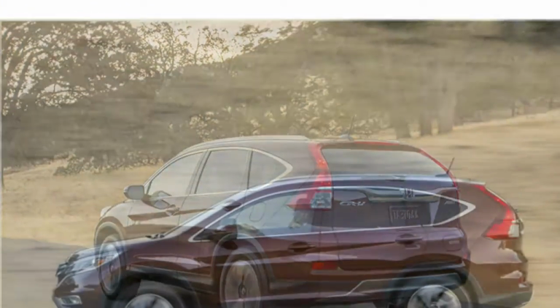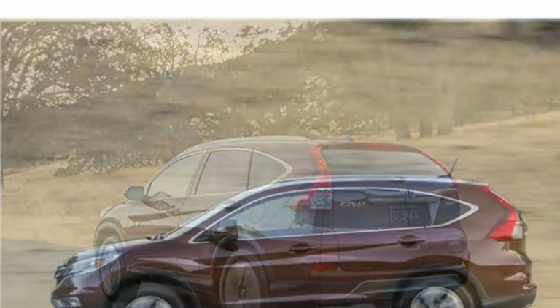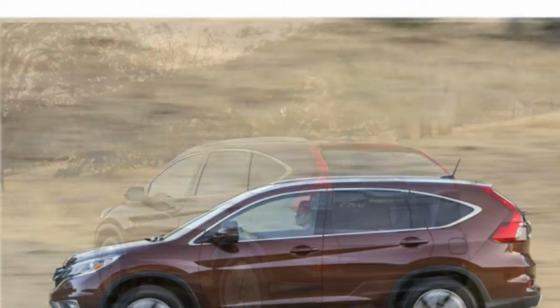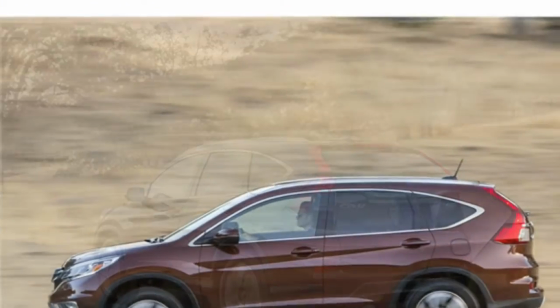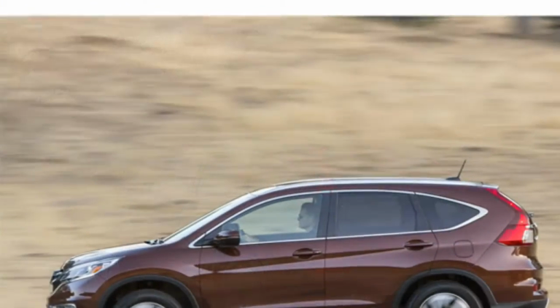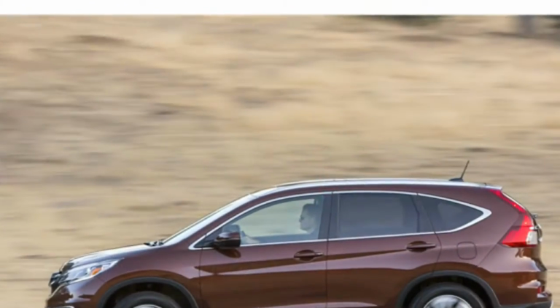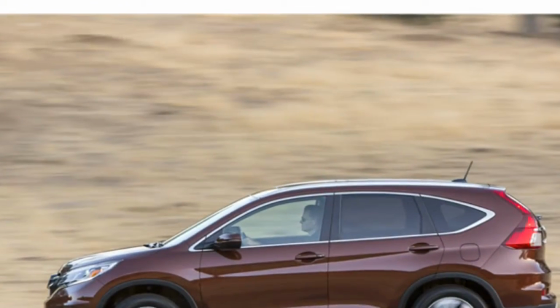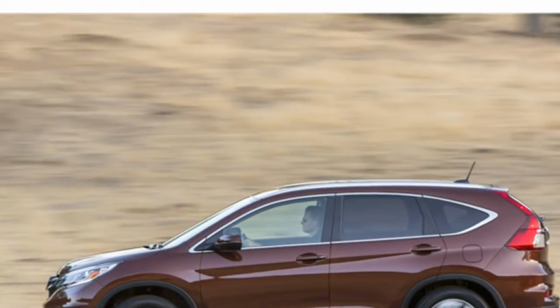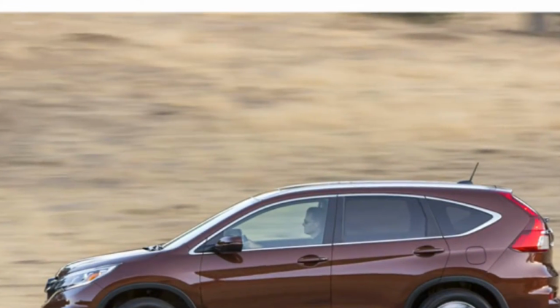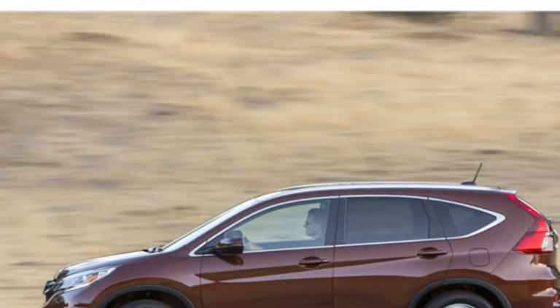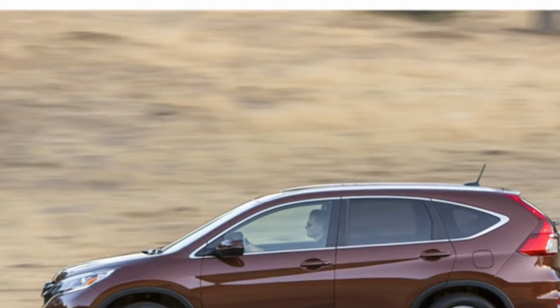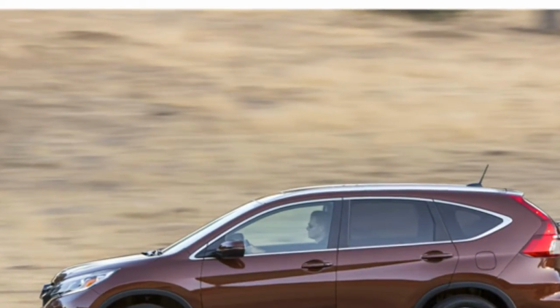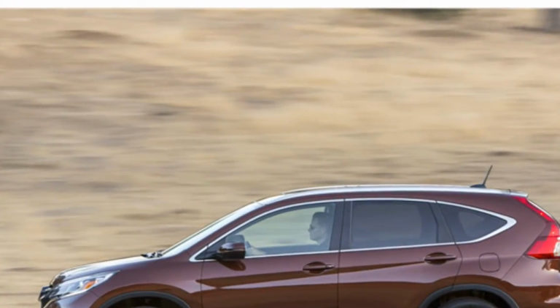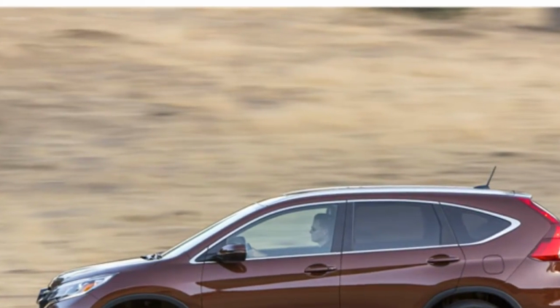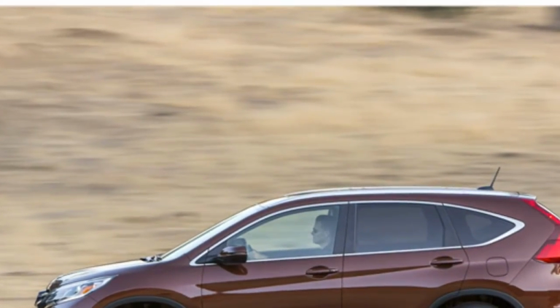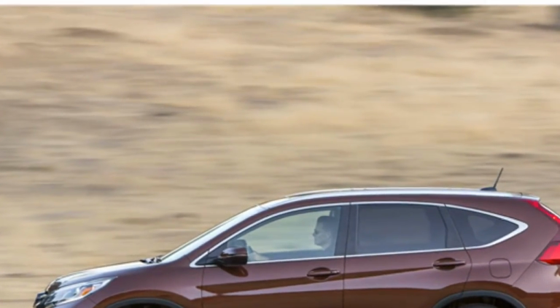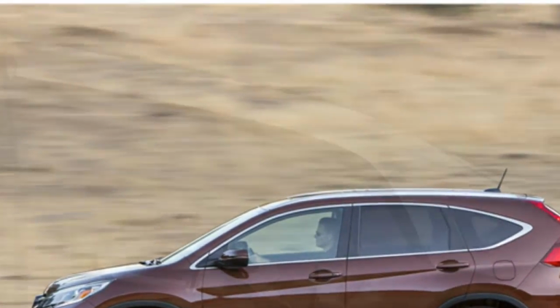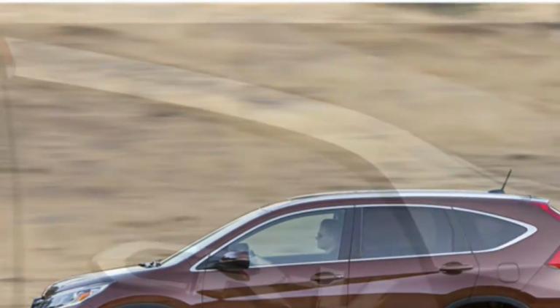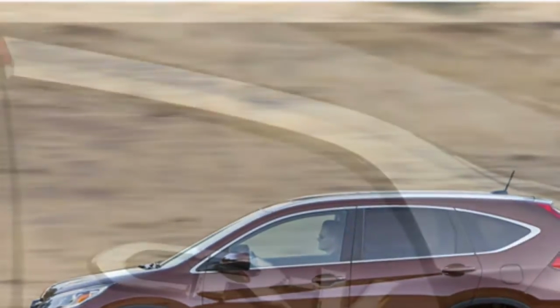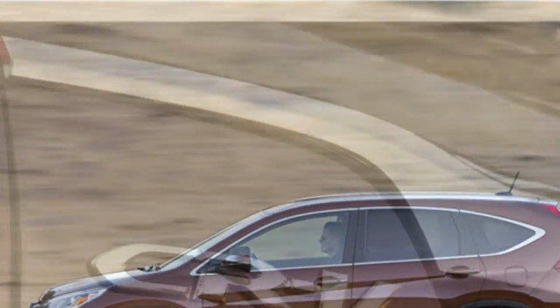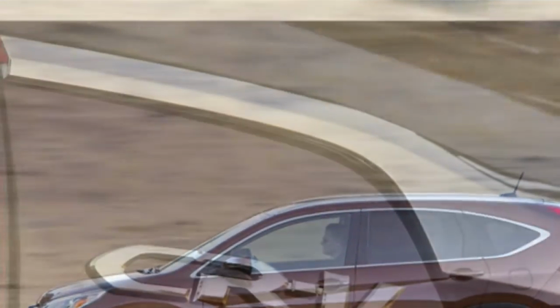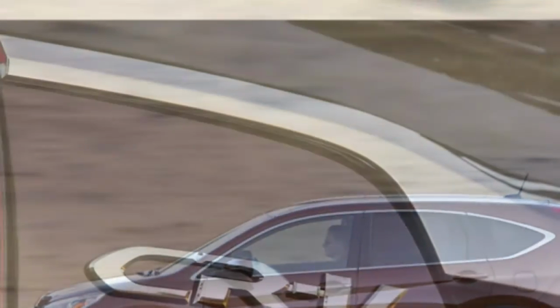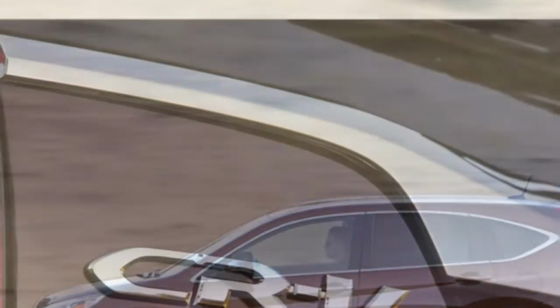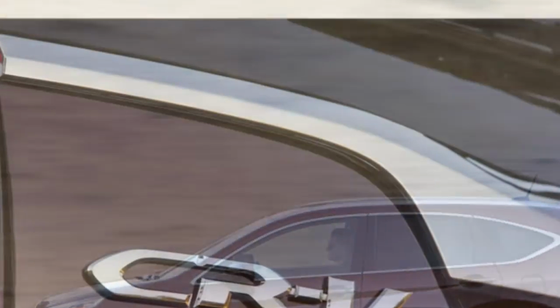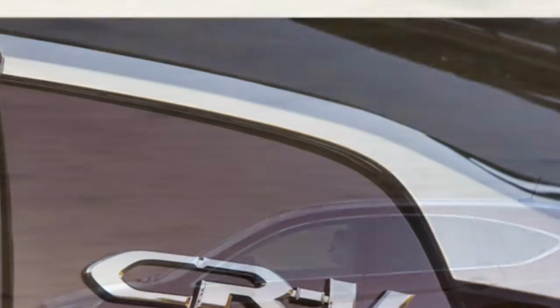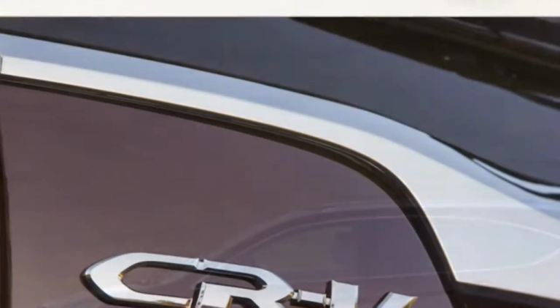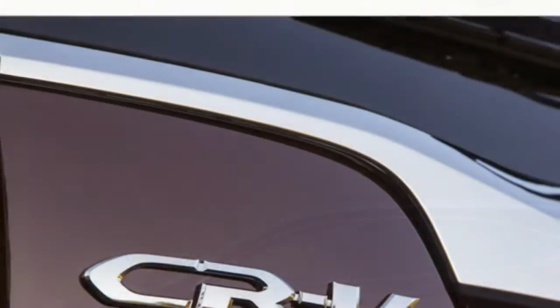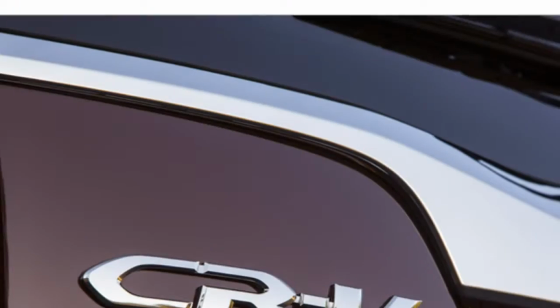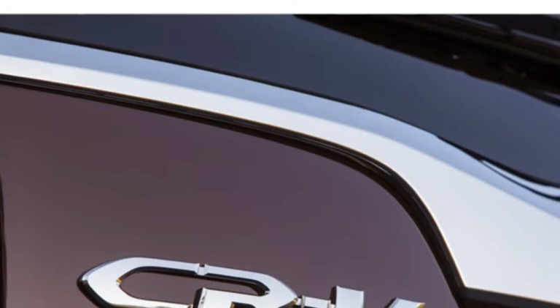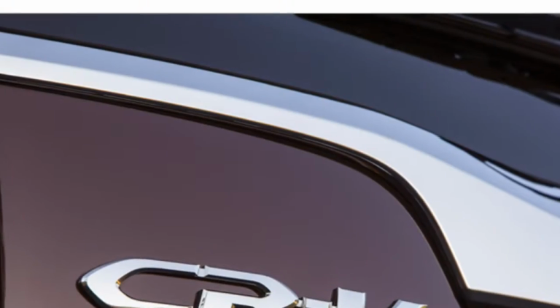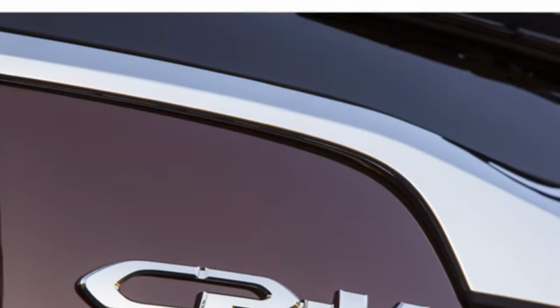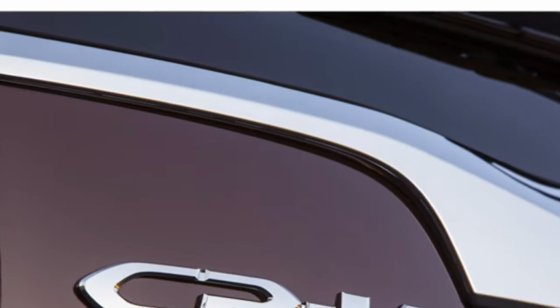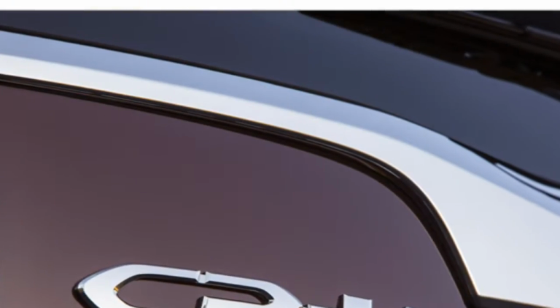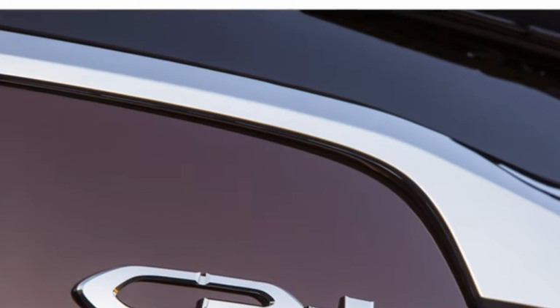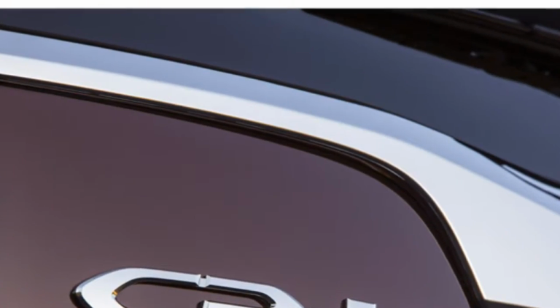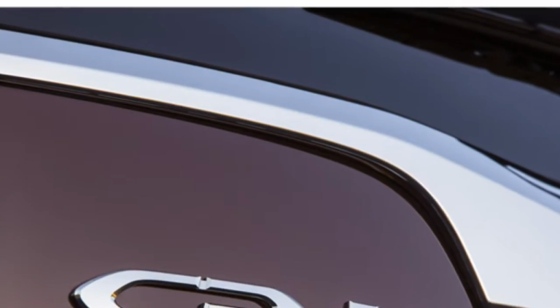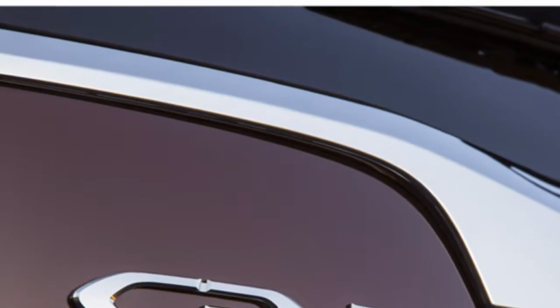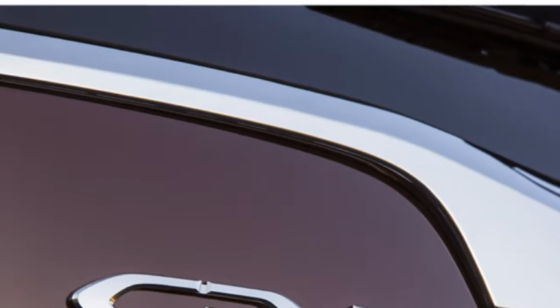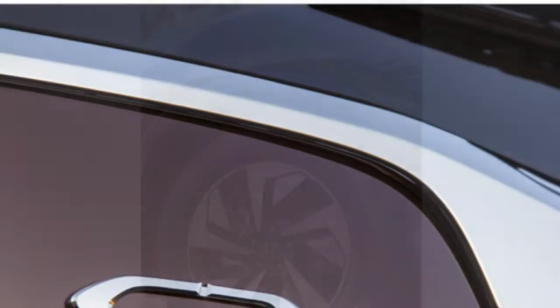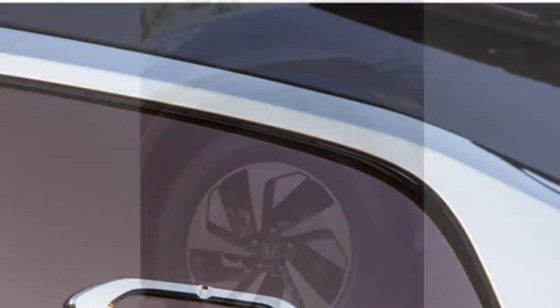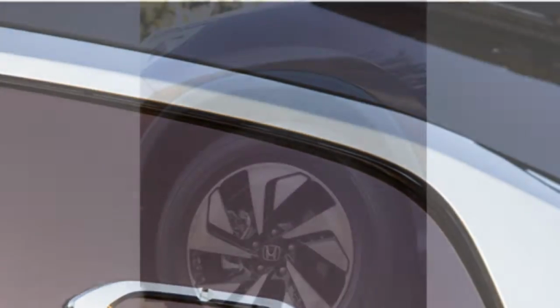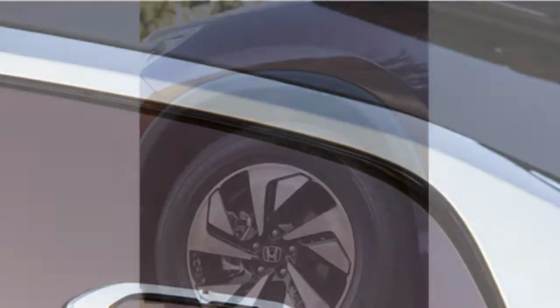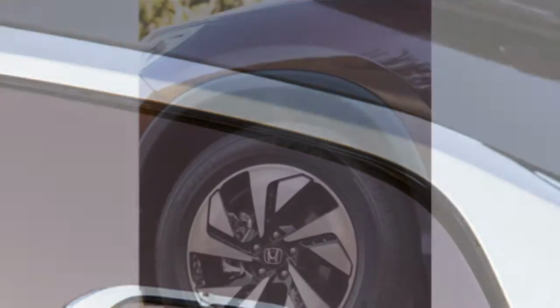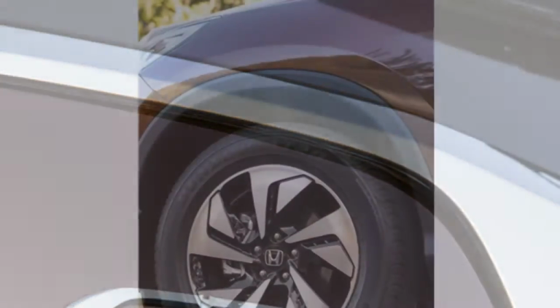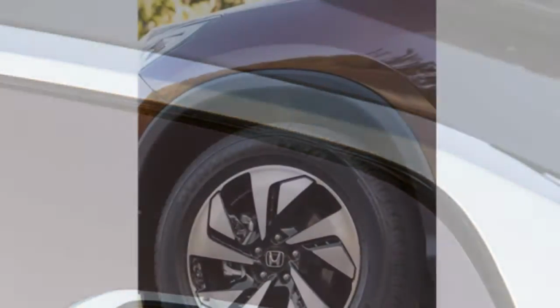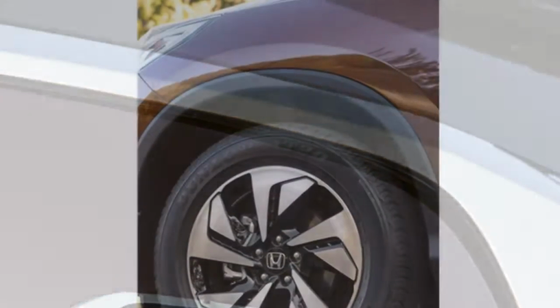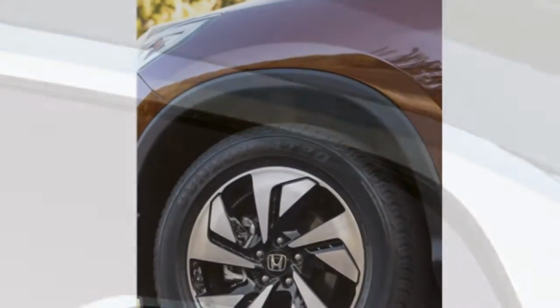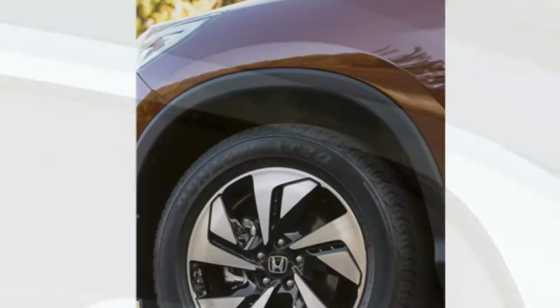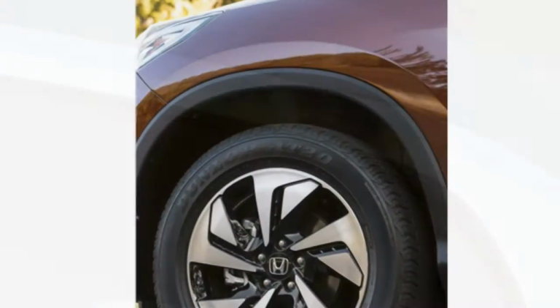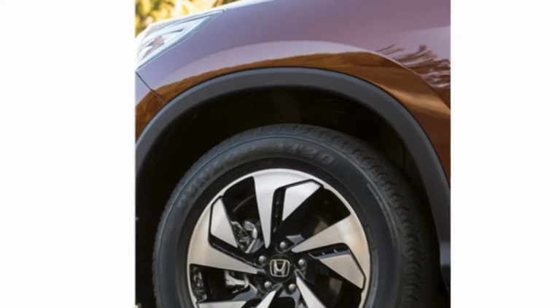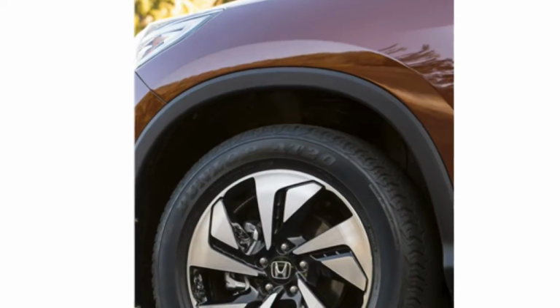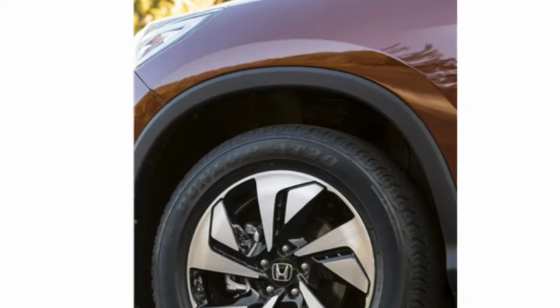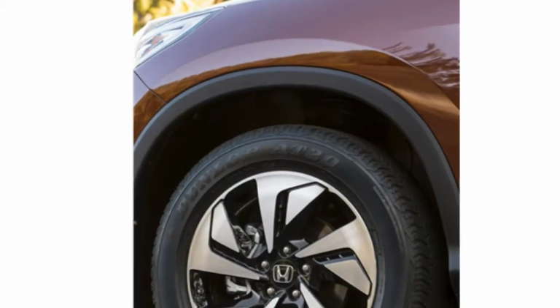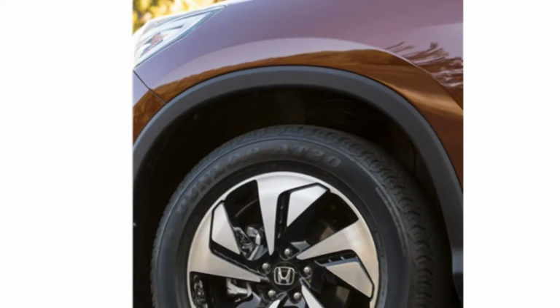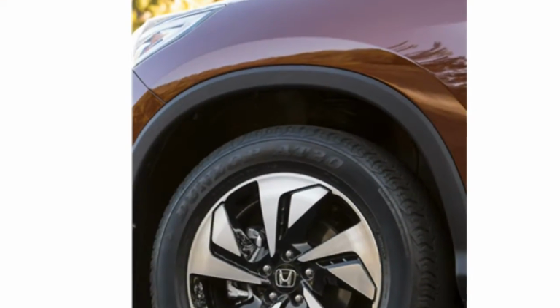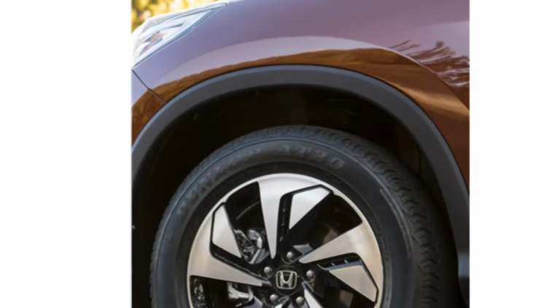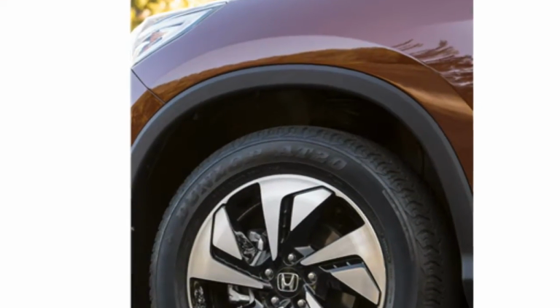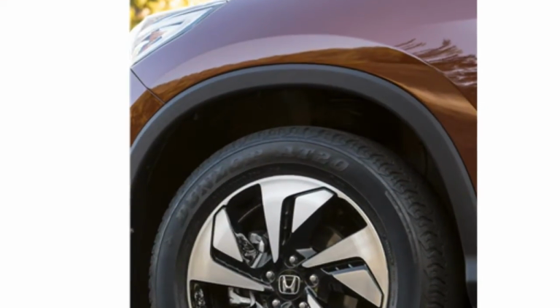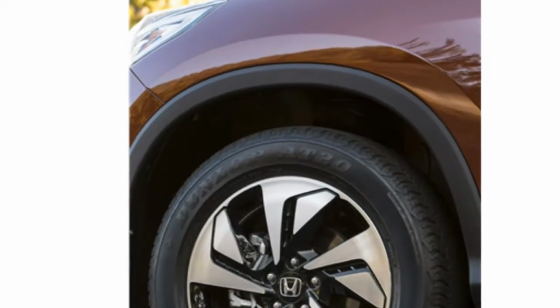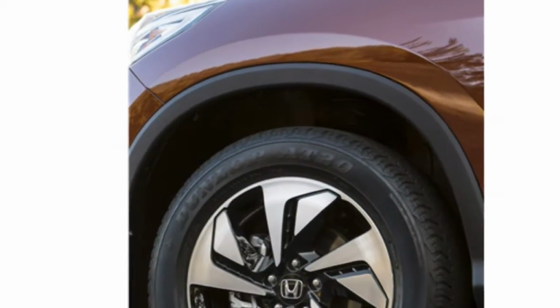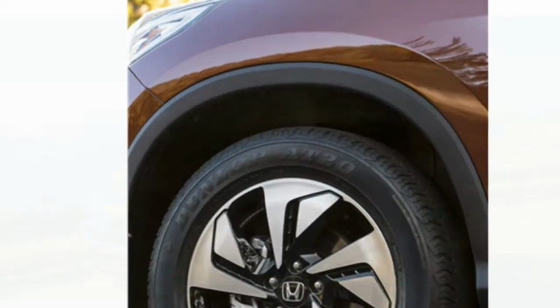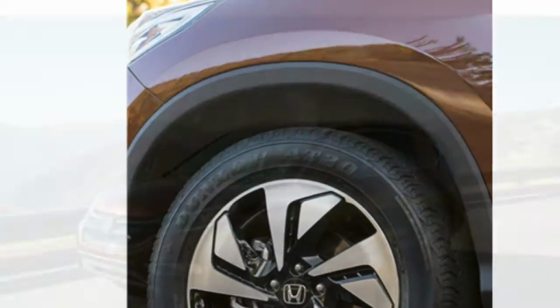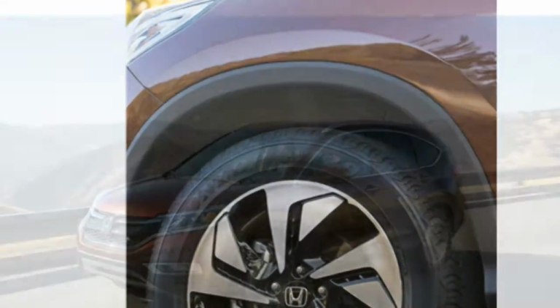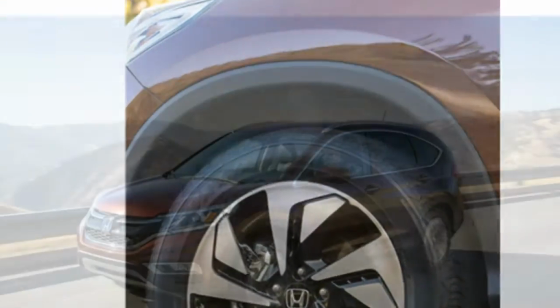Some reviewers think the ride quality could be better, but most agree that it handles both smooth and rough road conditions competently.